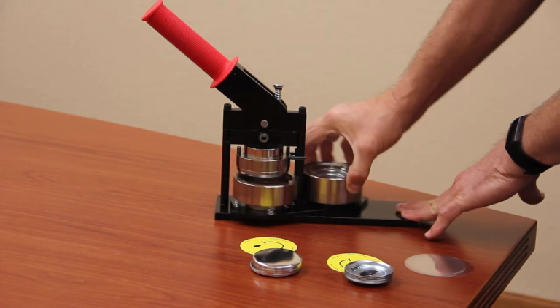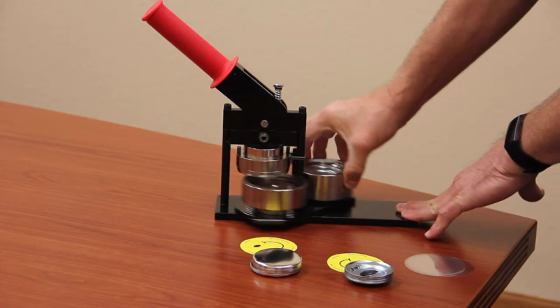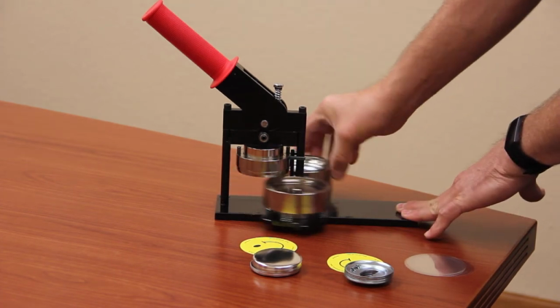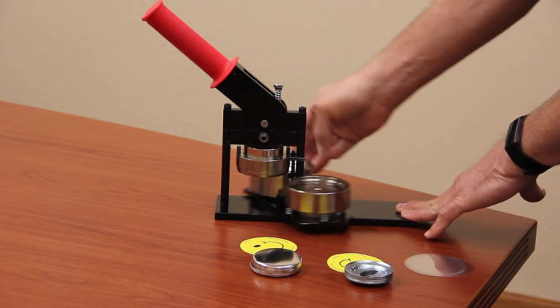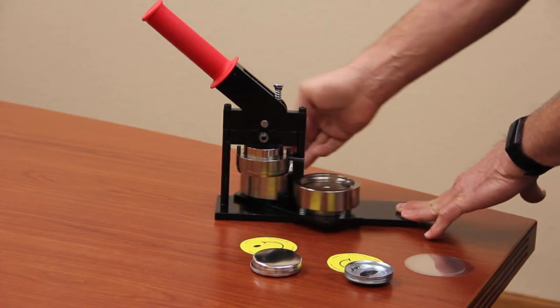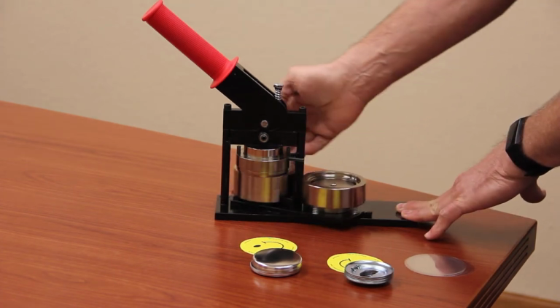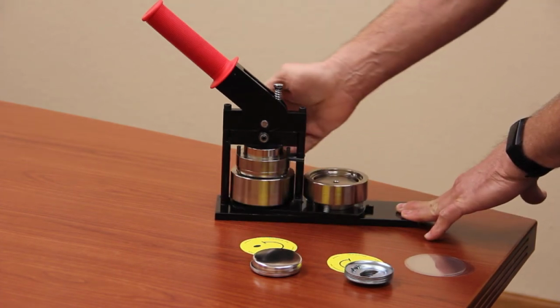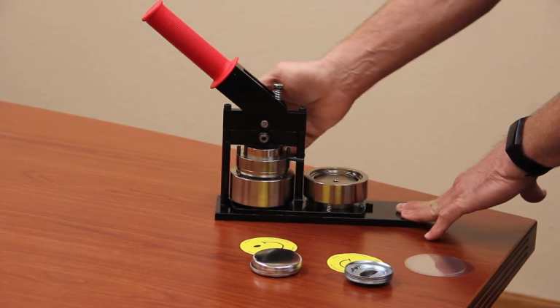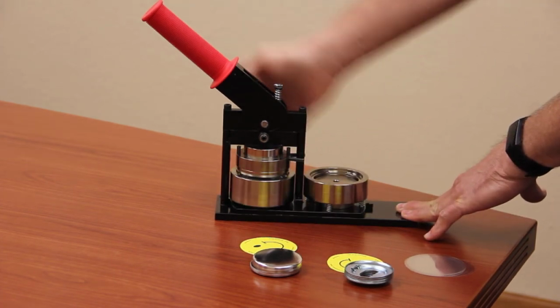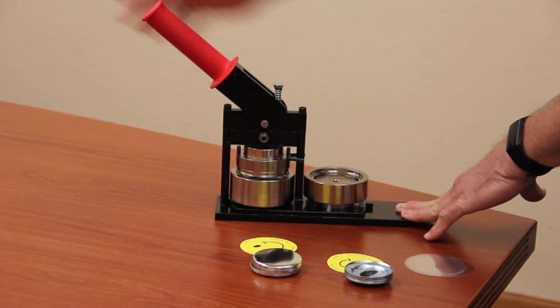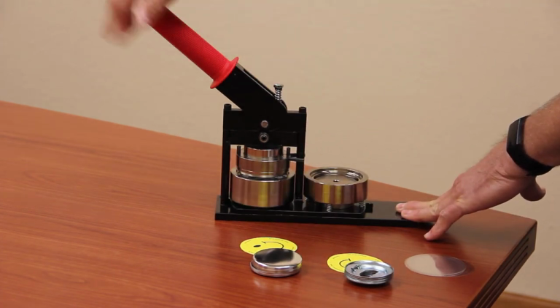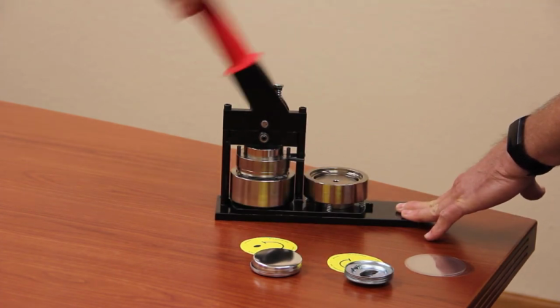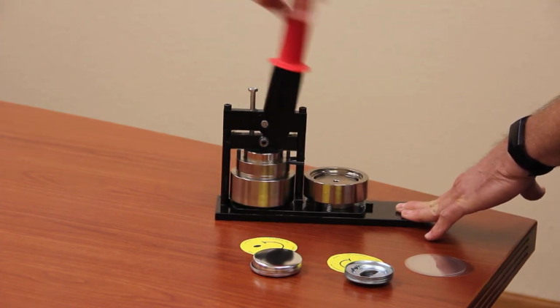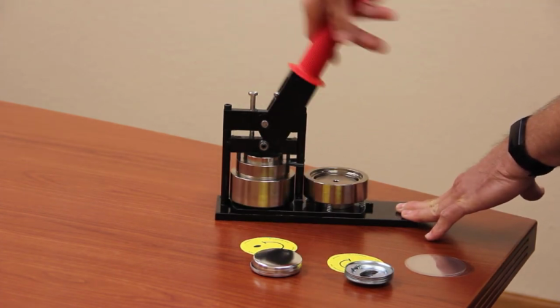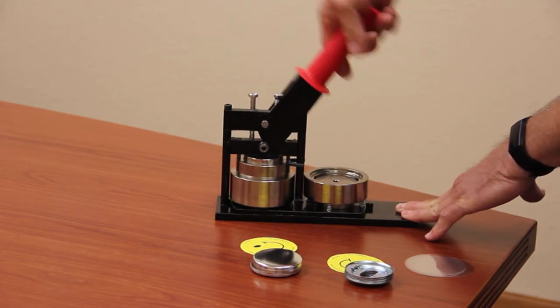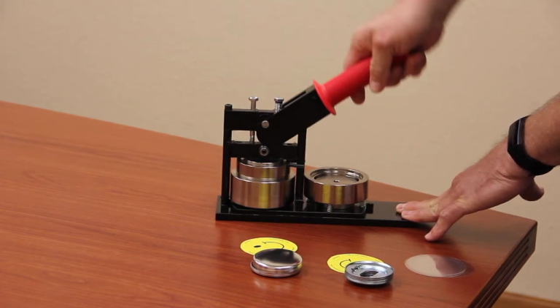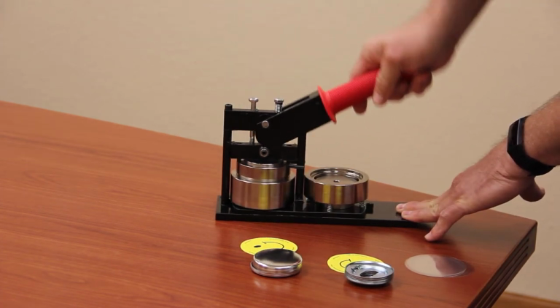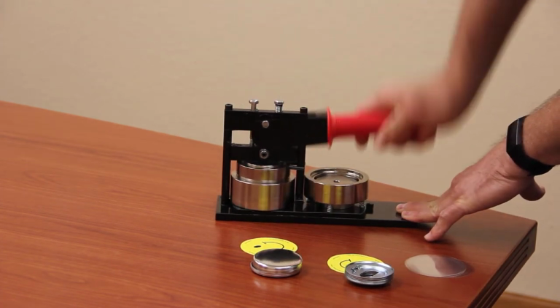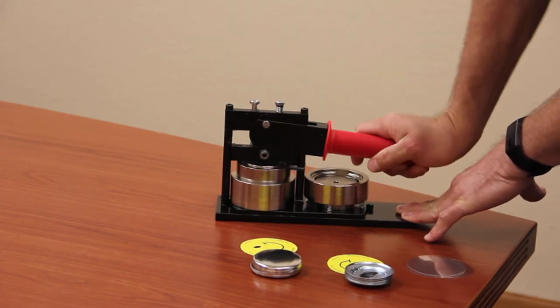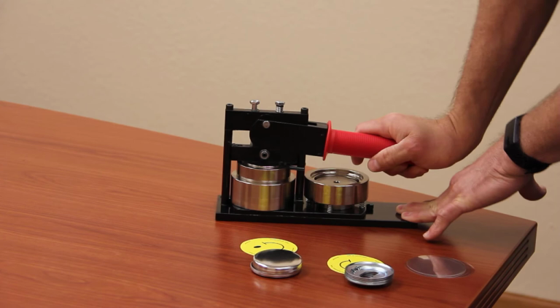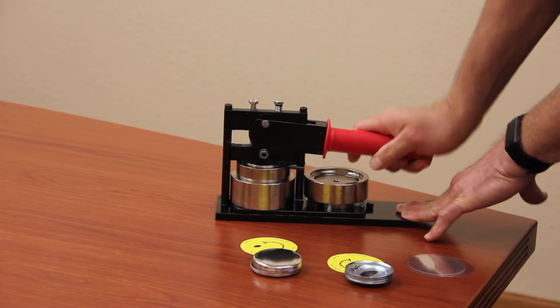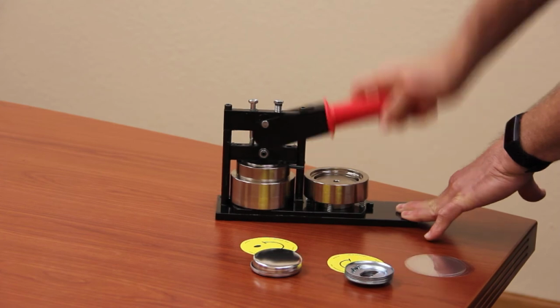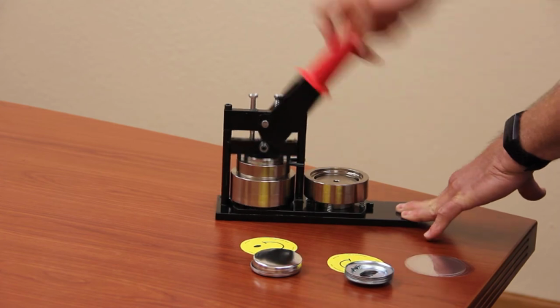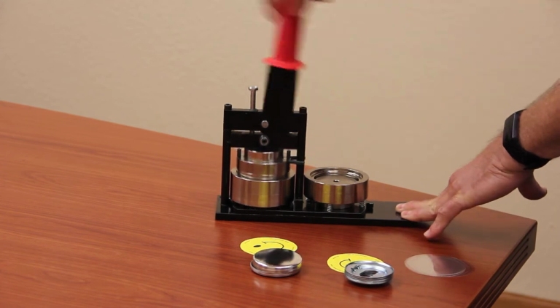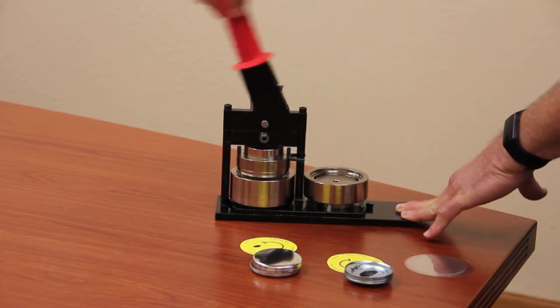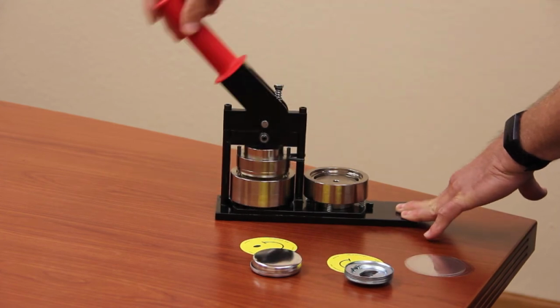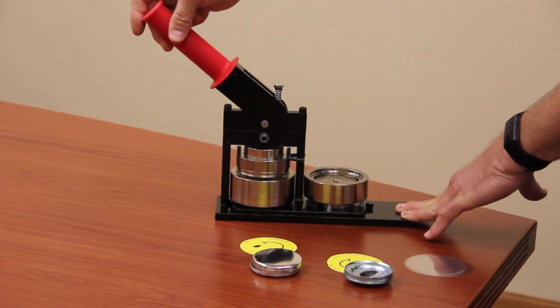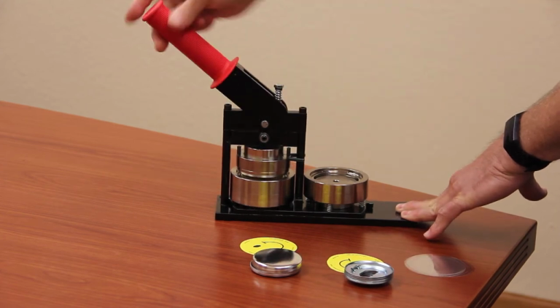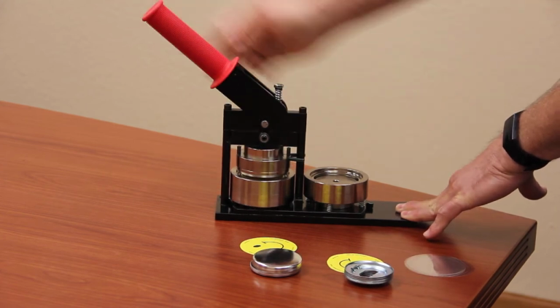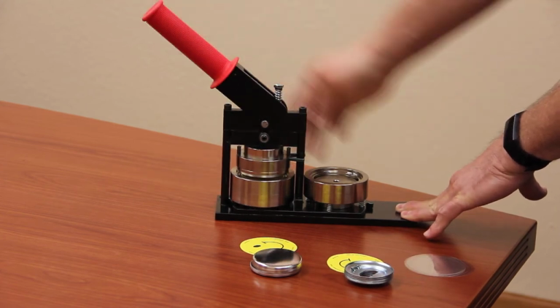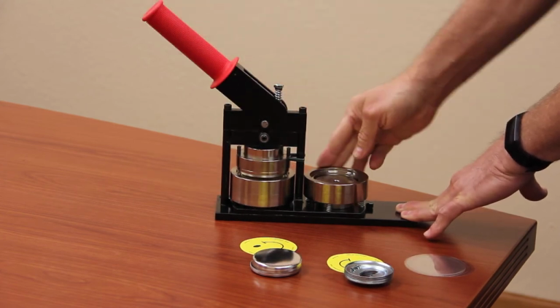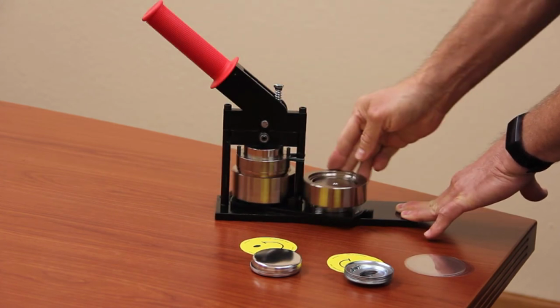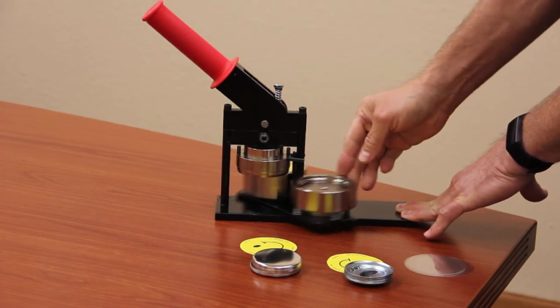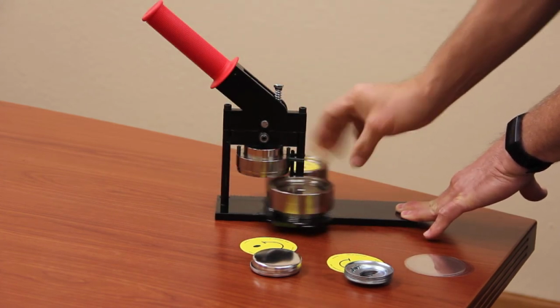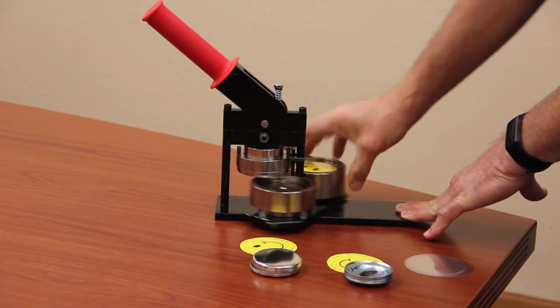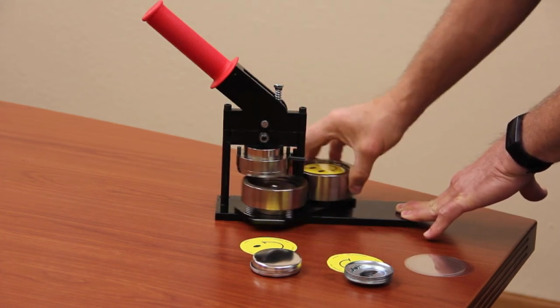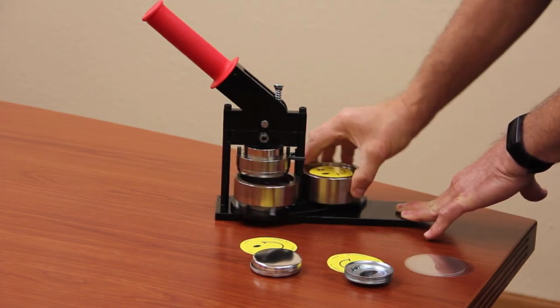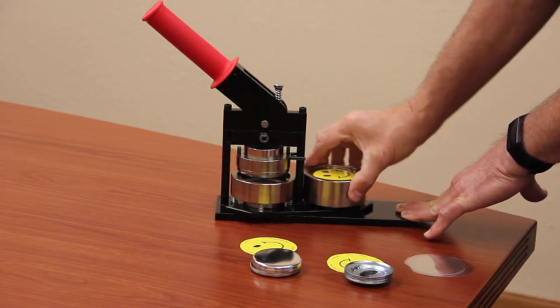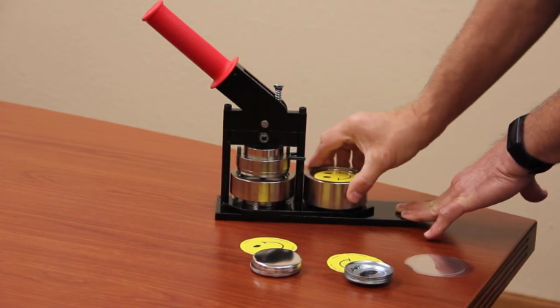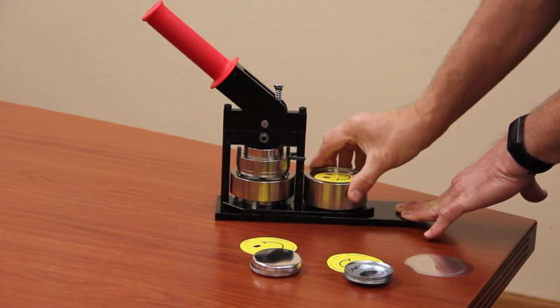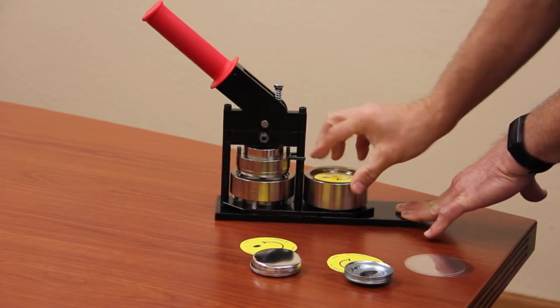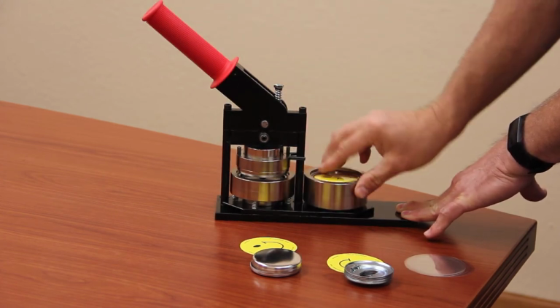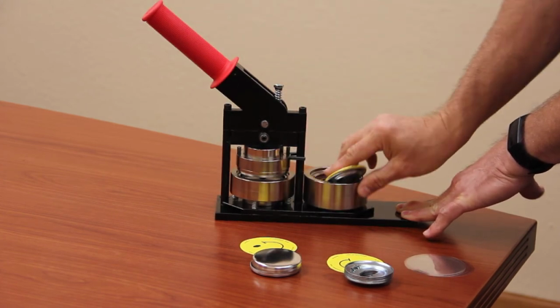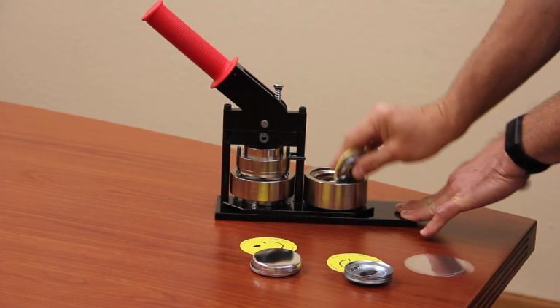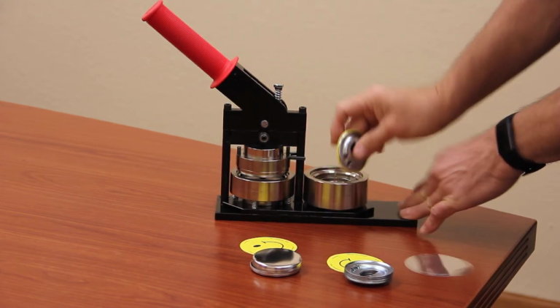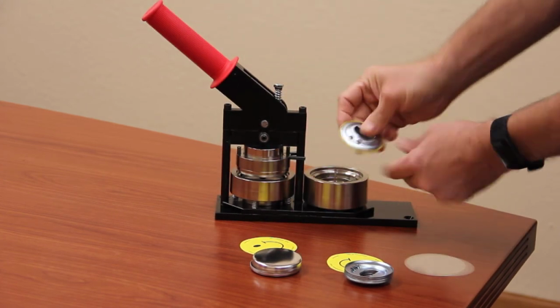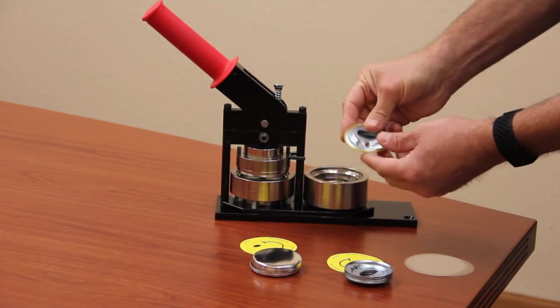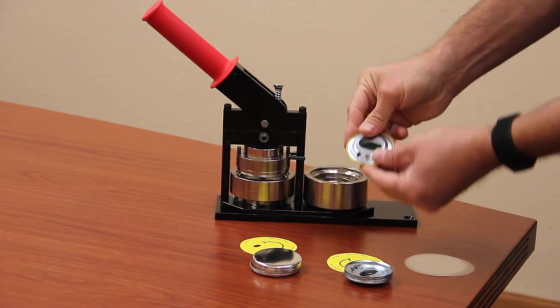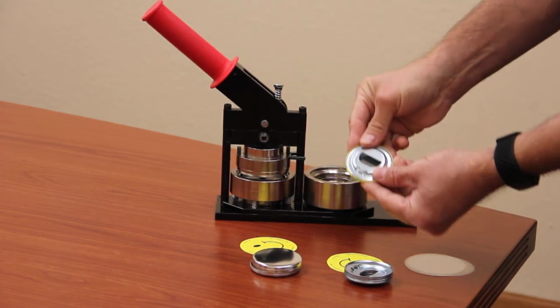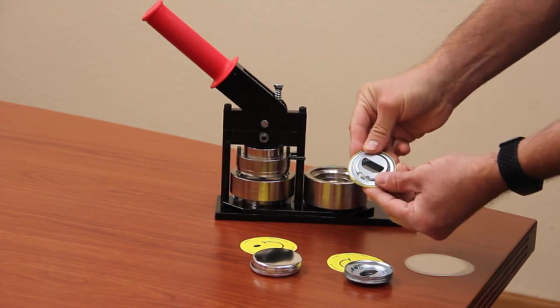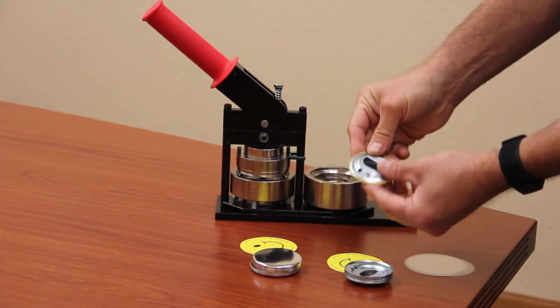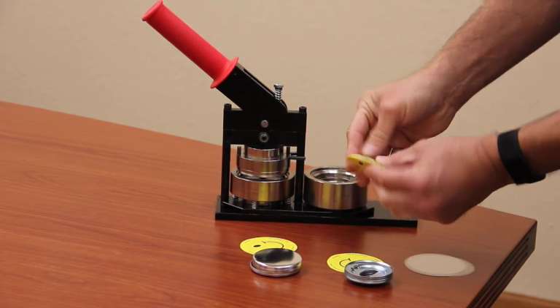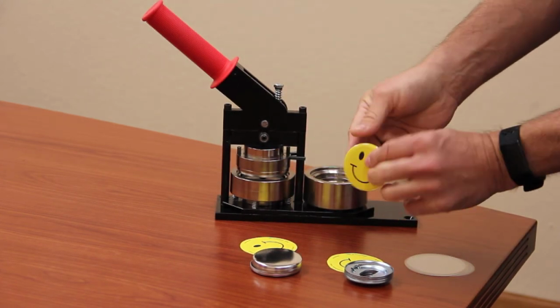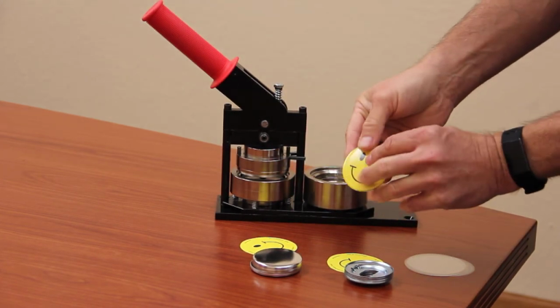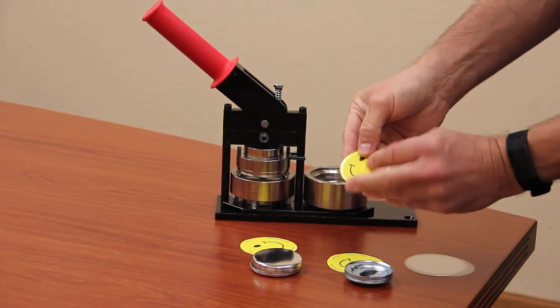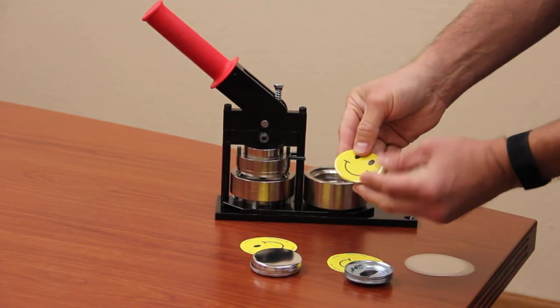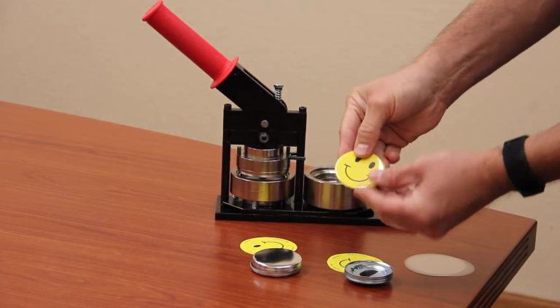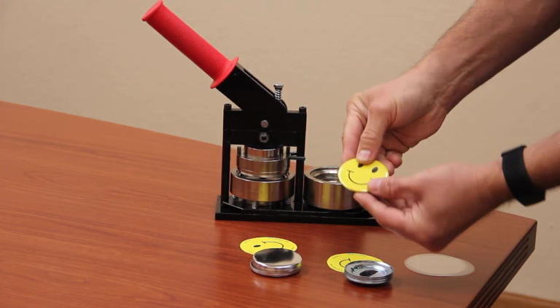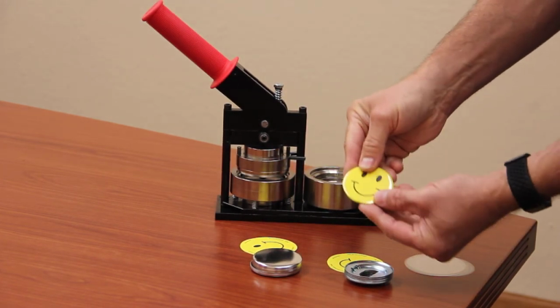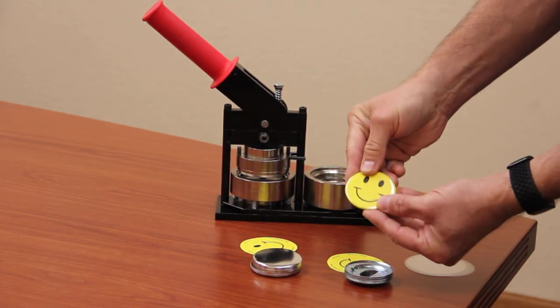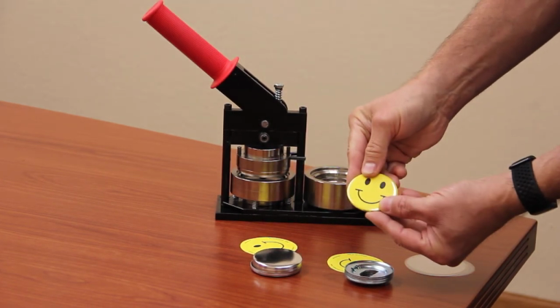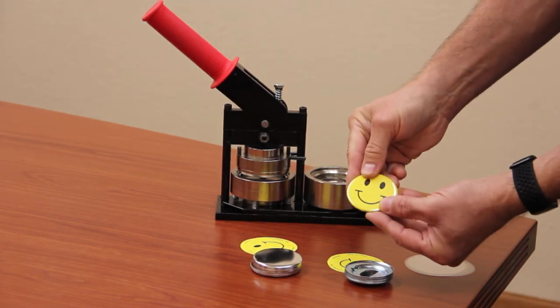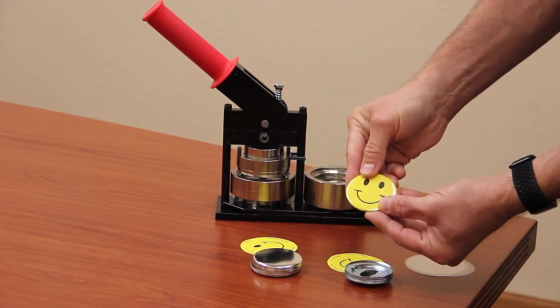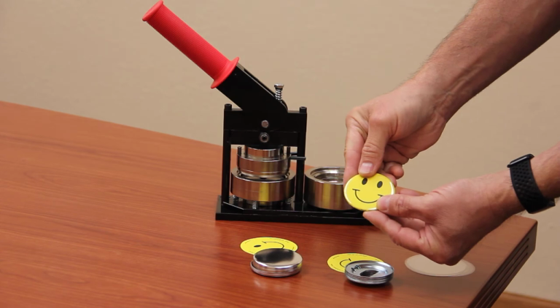Rotate the turntable, pull down the handle, rotate it back, and now you have a two and a quarter bottle opener.